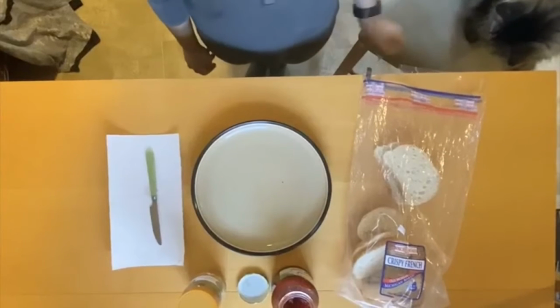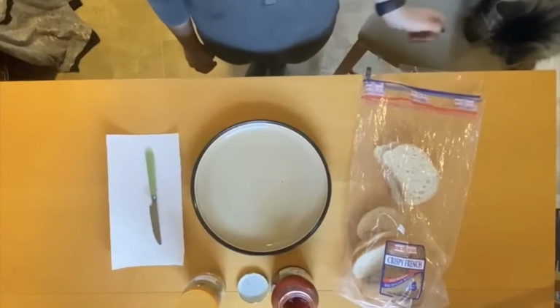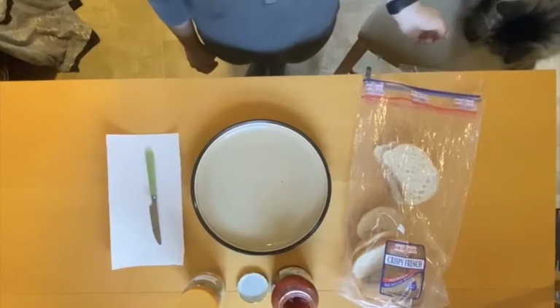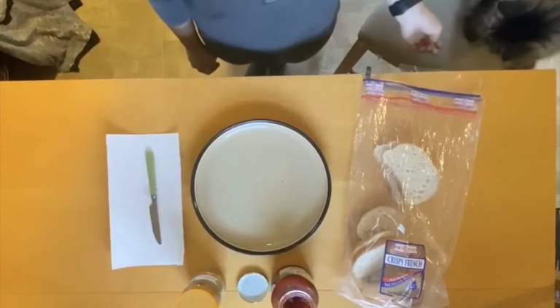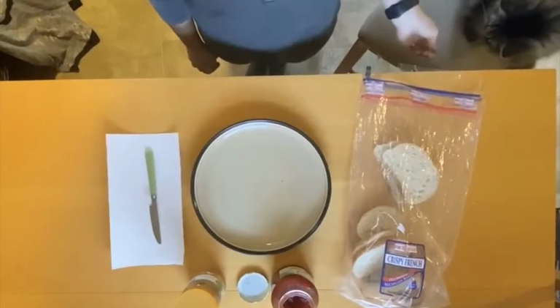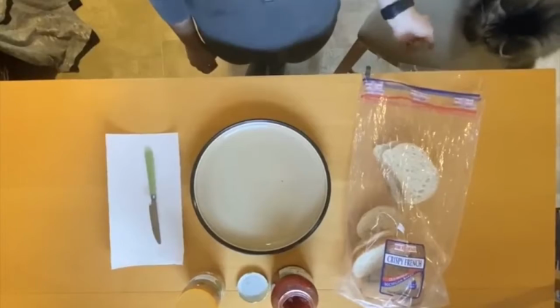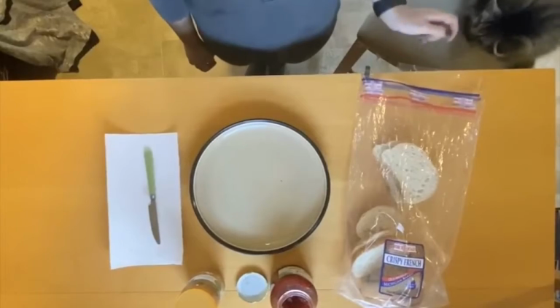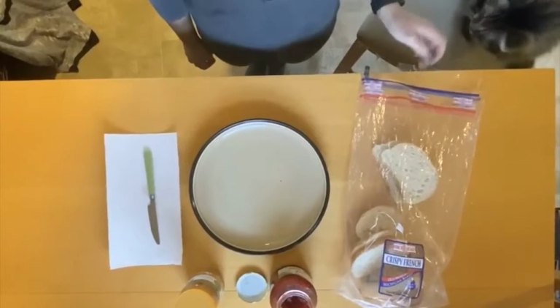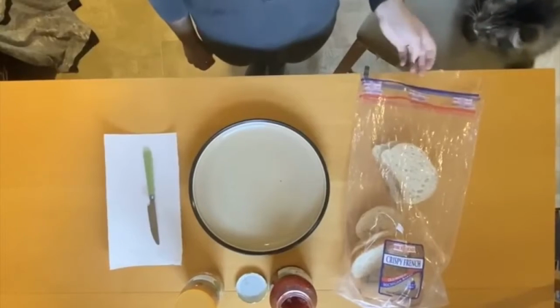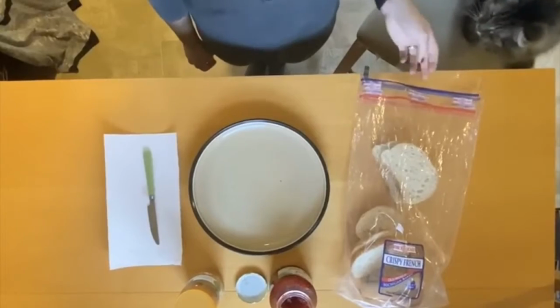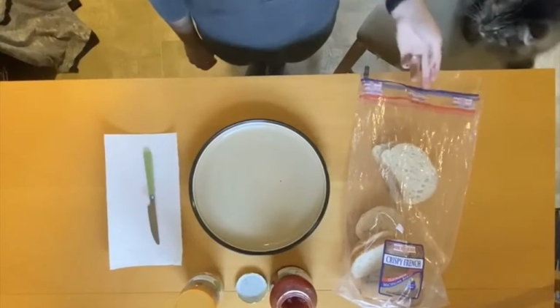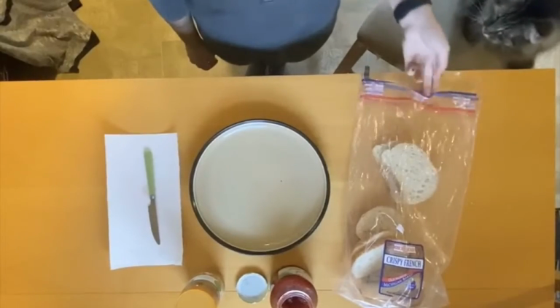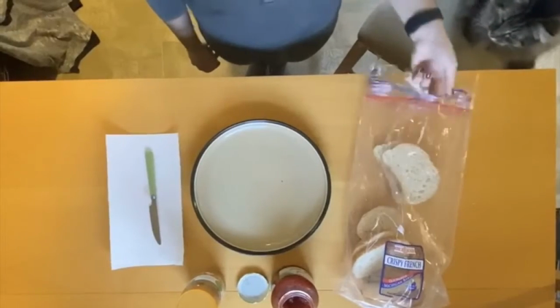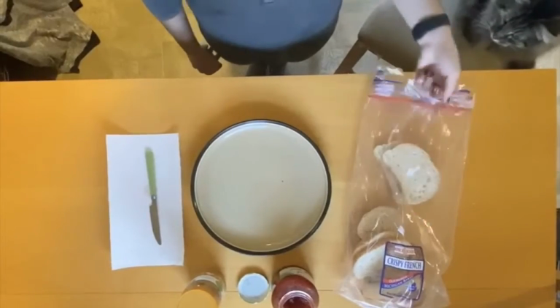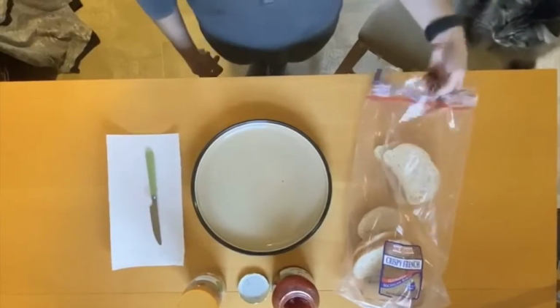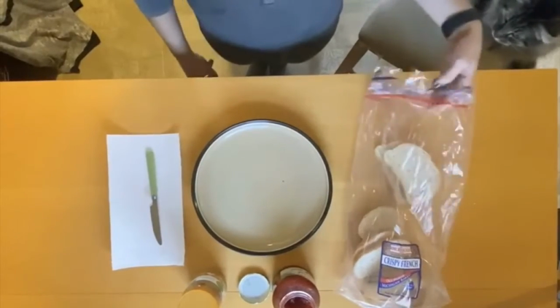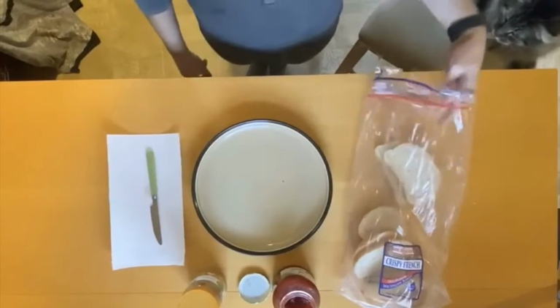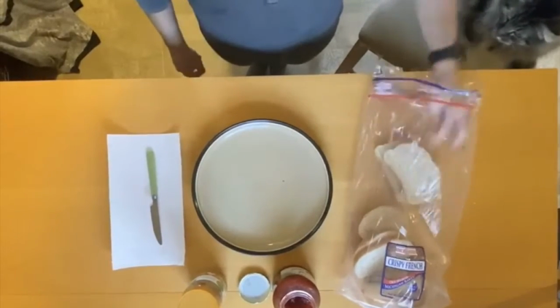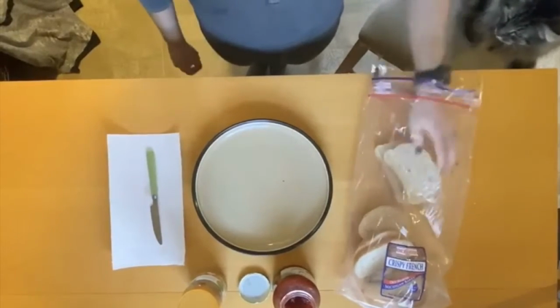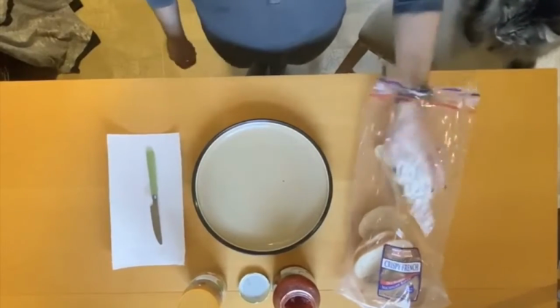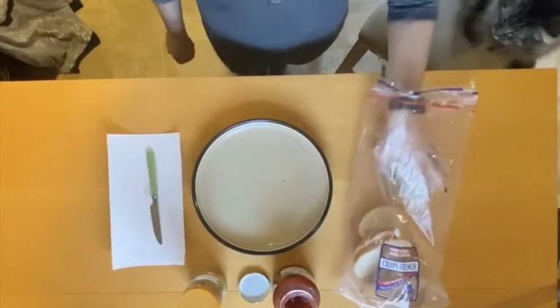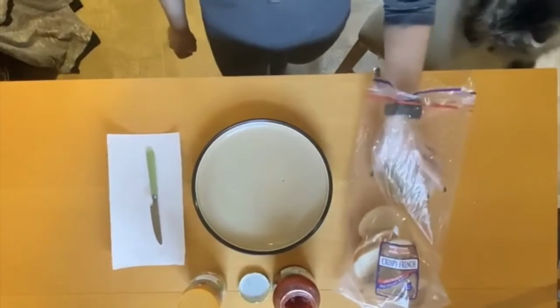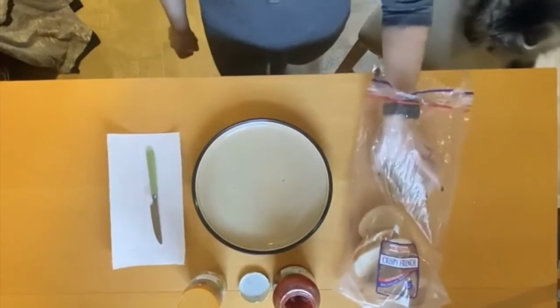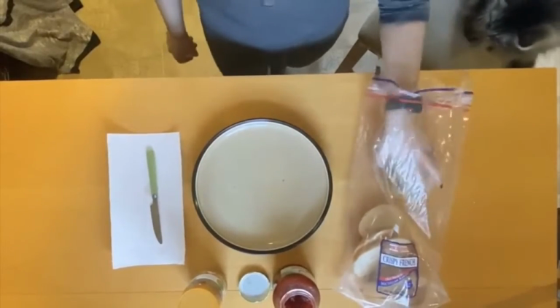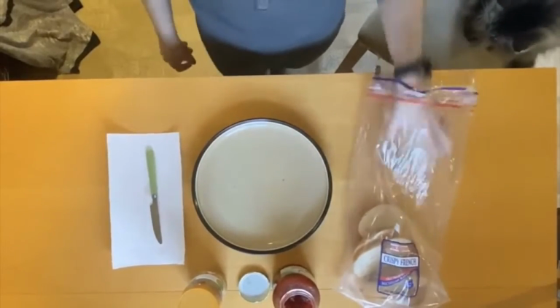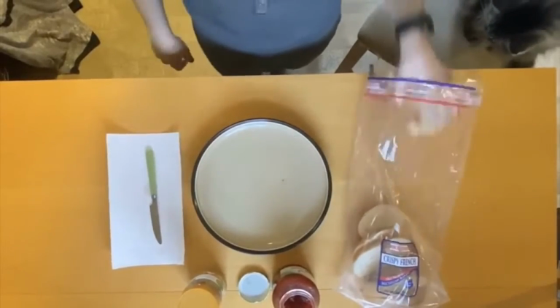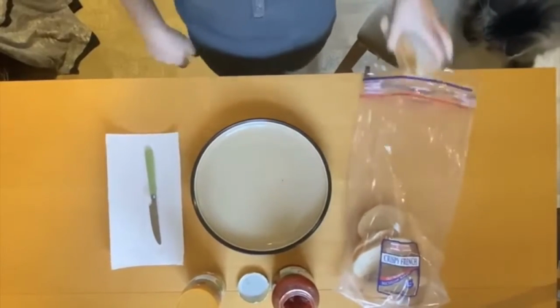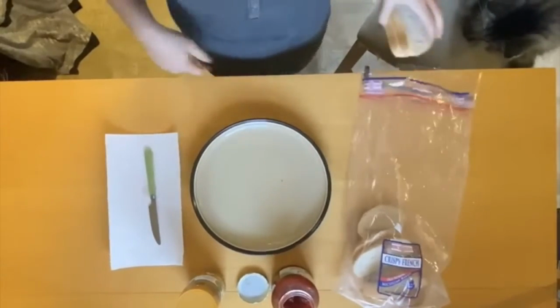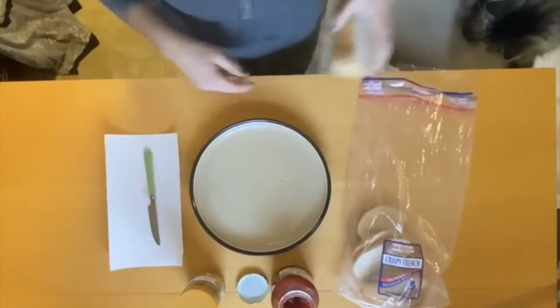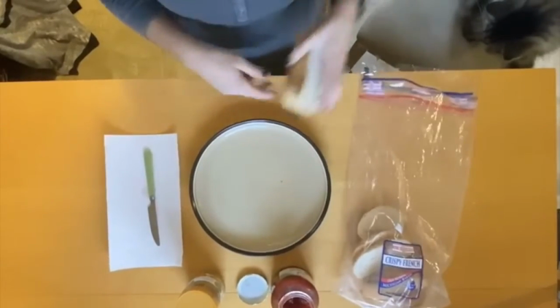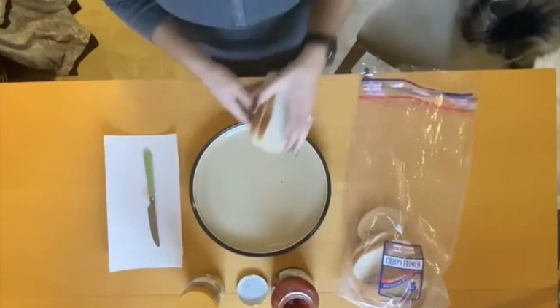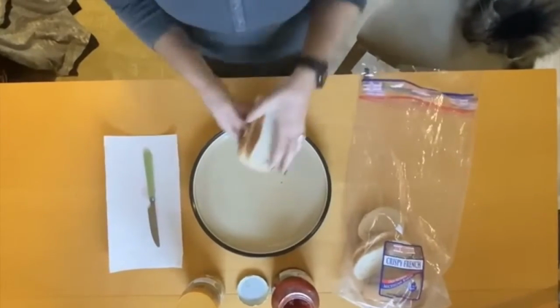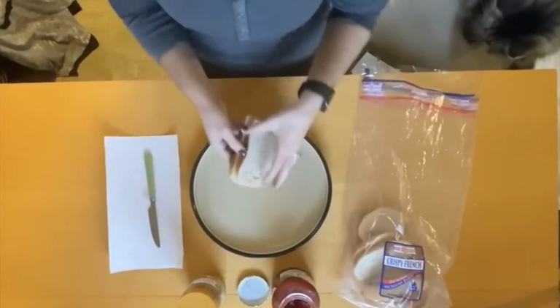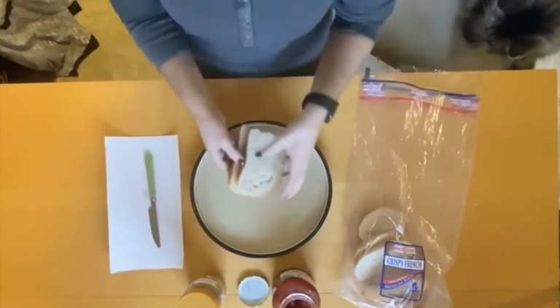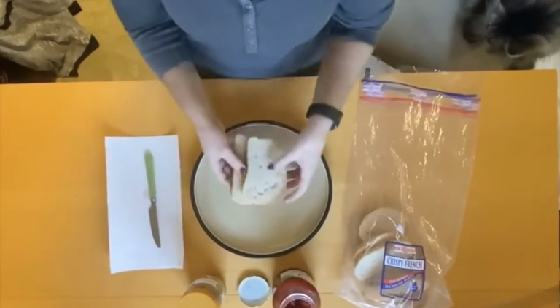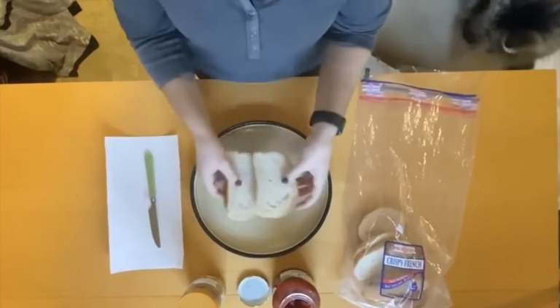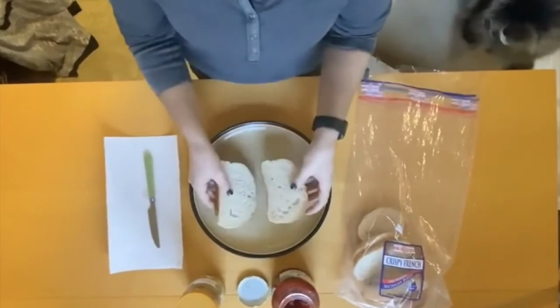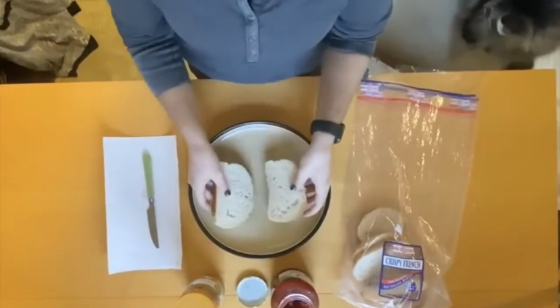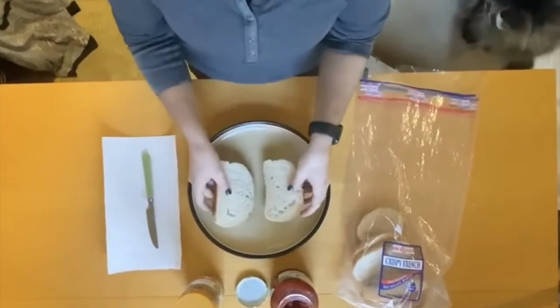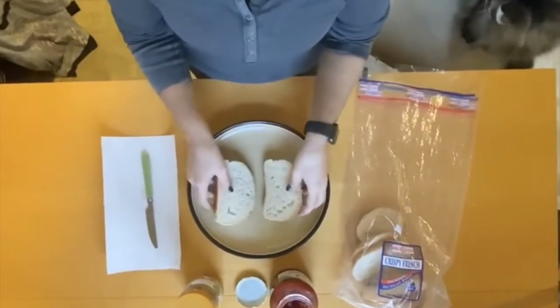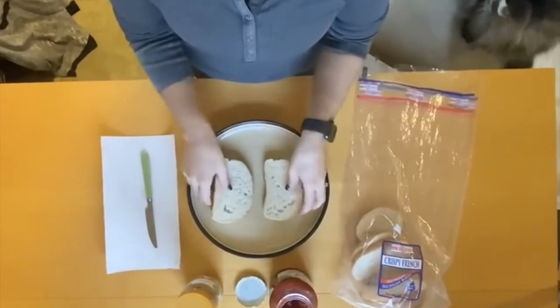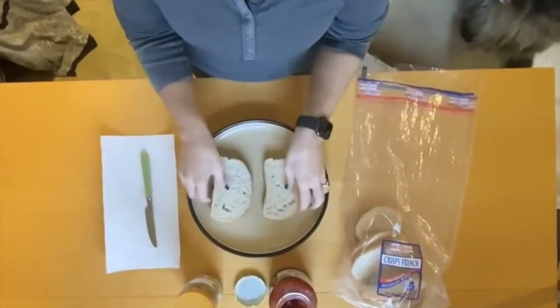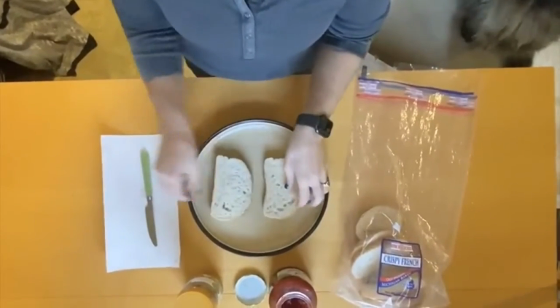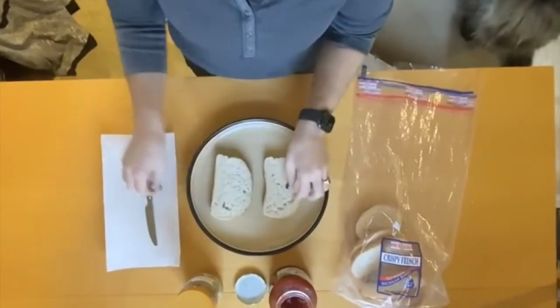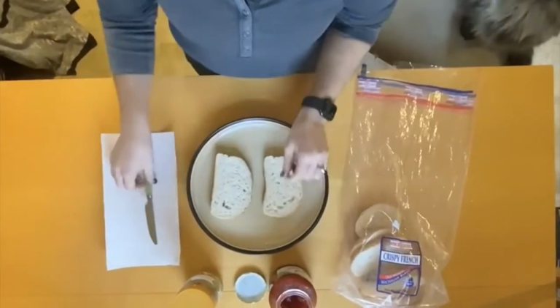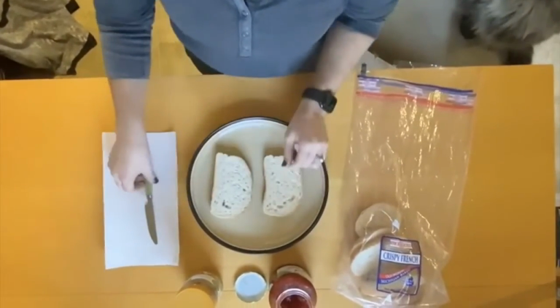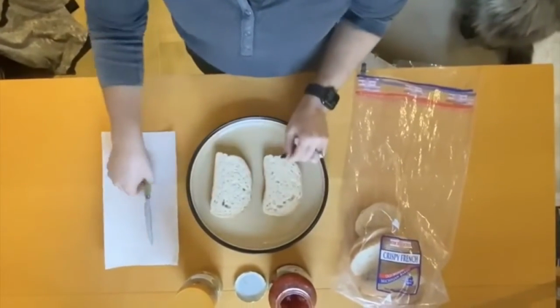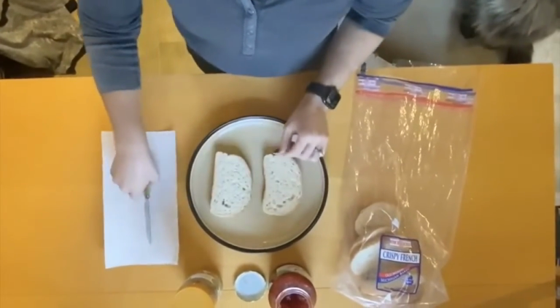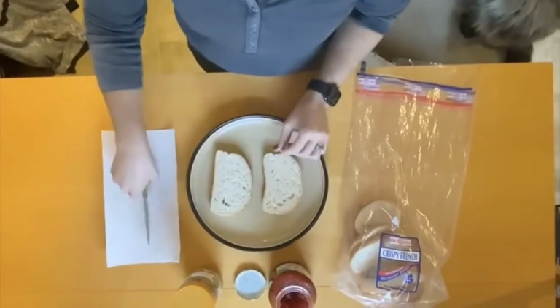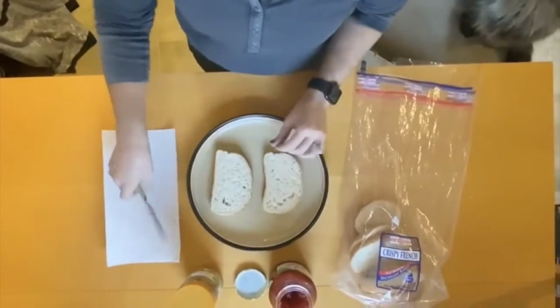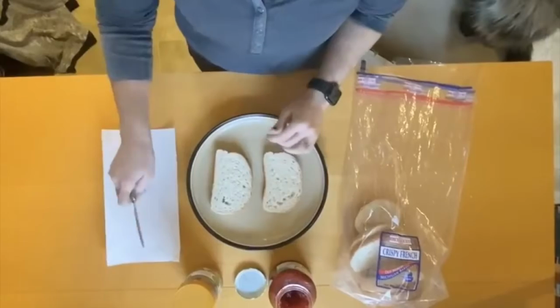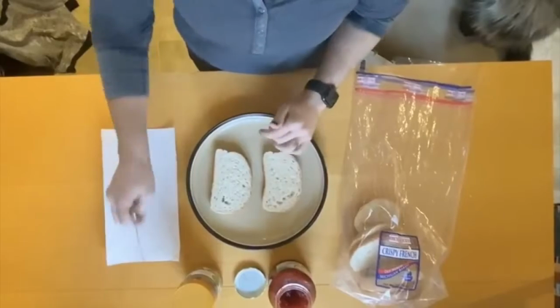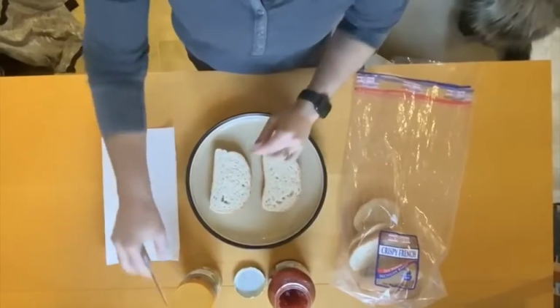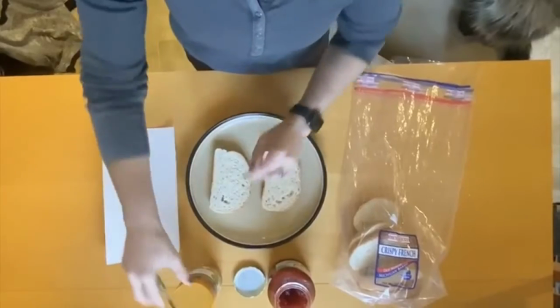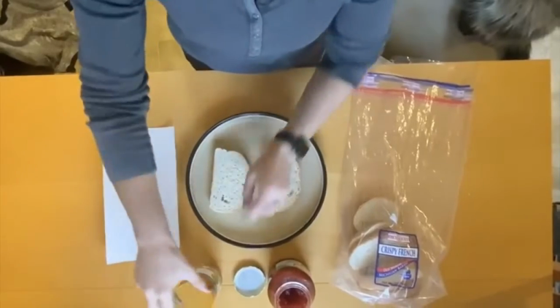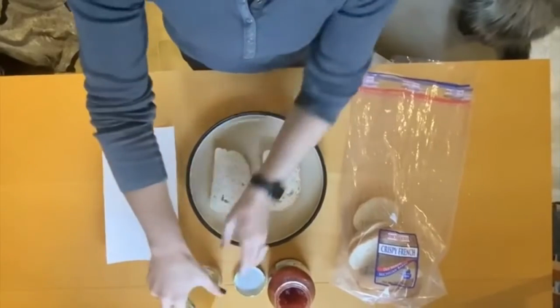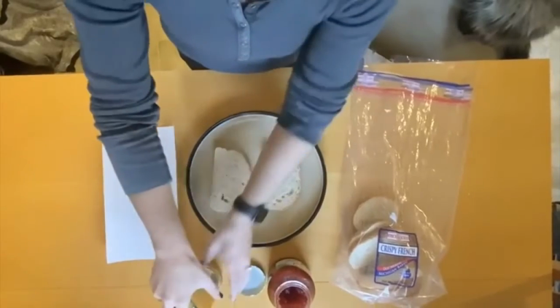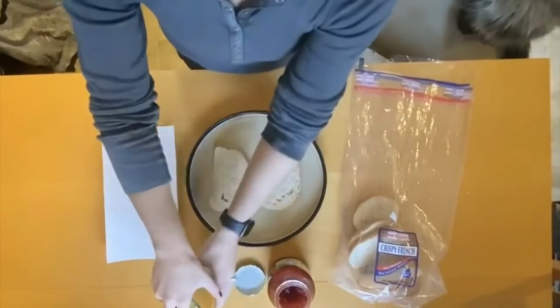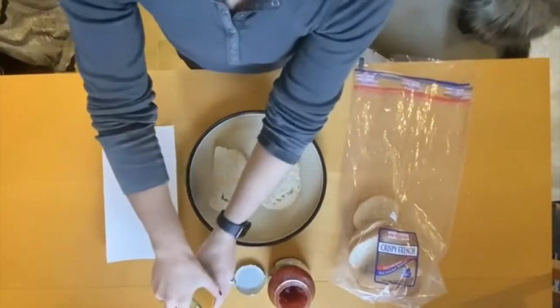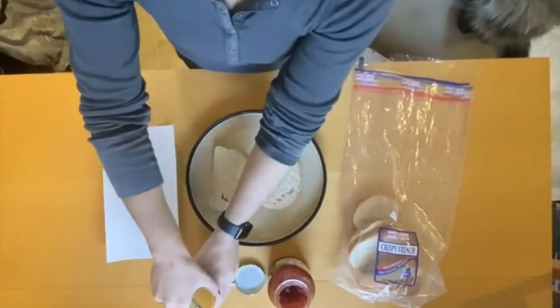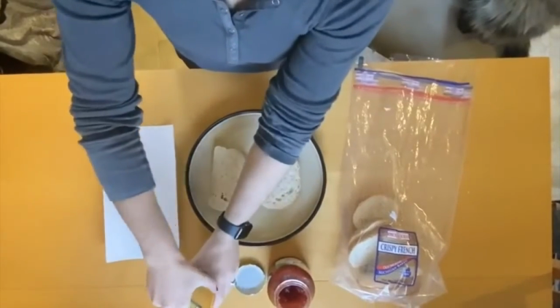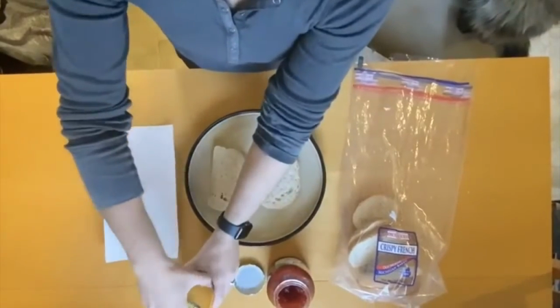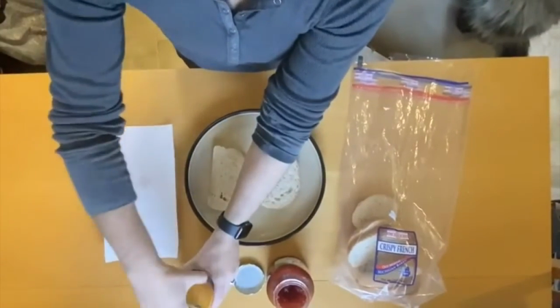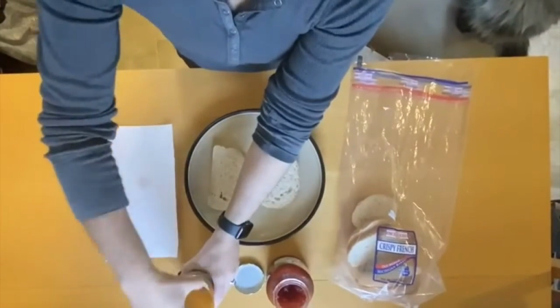Hello everyone, this is Tat. Hannah is going to demonstrate how to make a peanut butter and jelly, a PB&J. It's a classic American favorite.